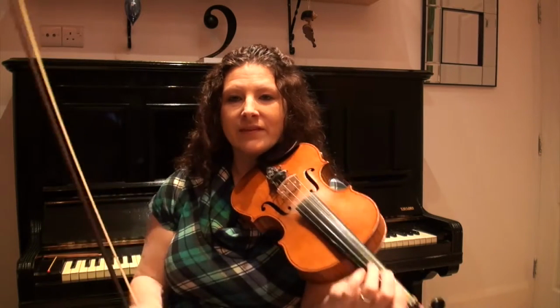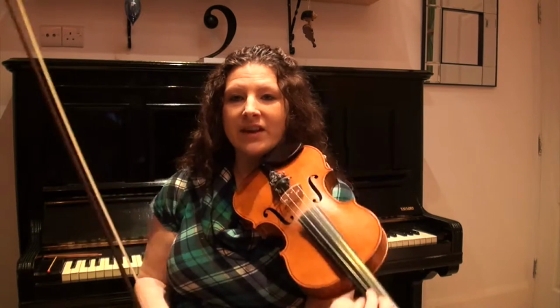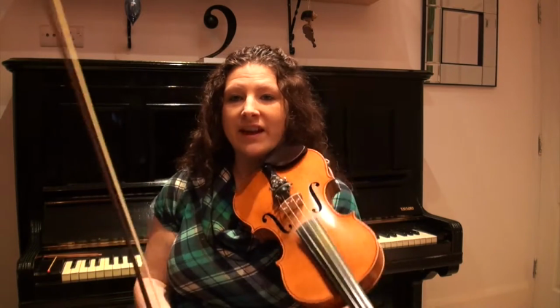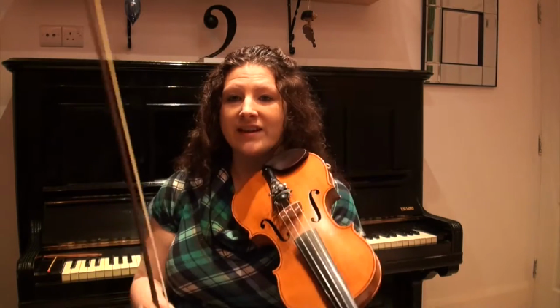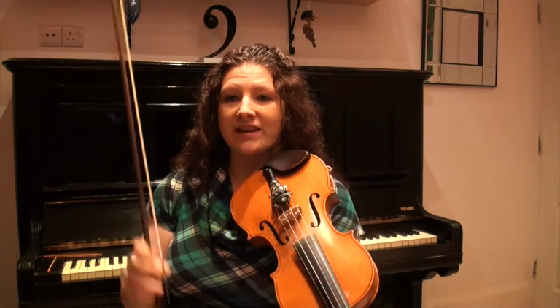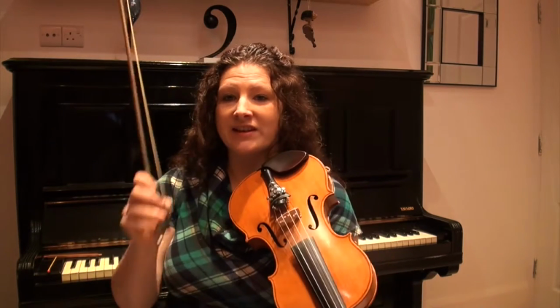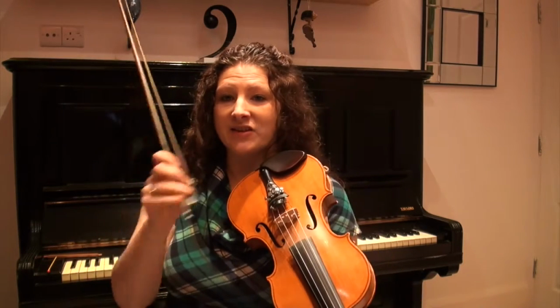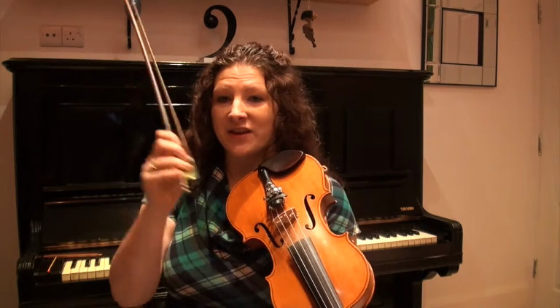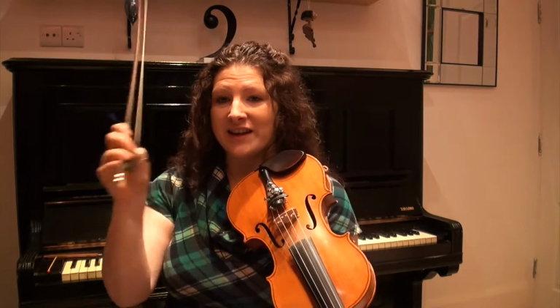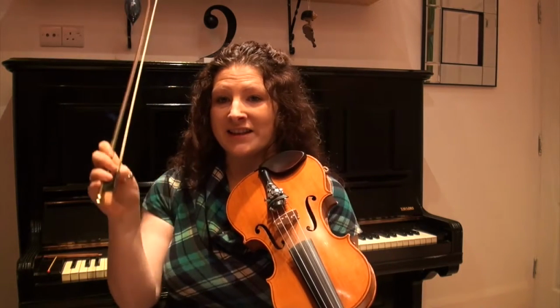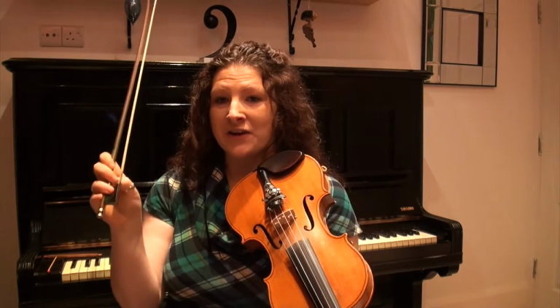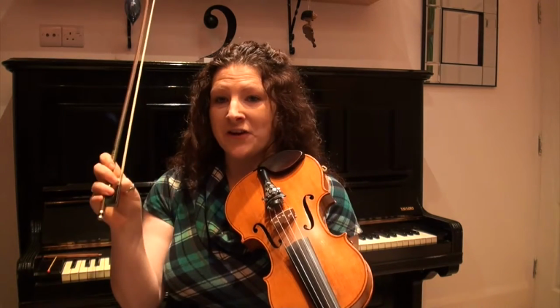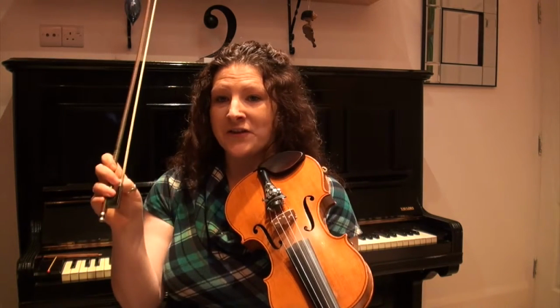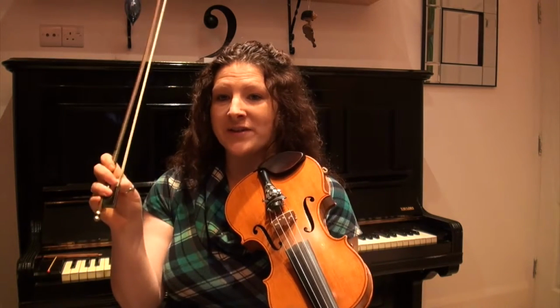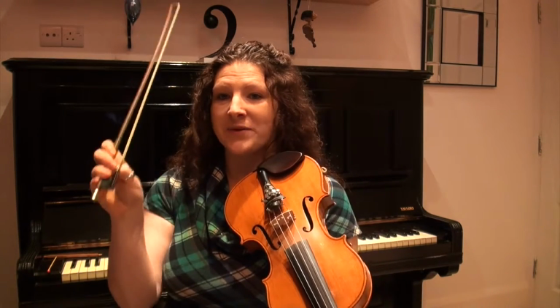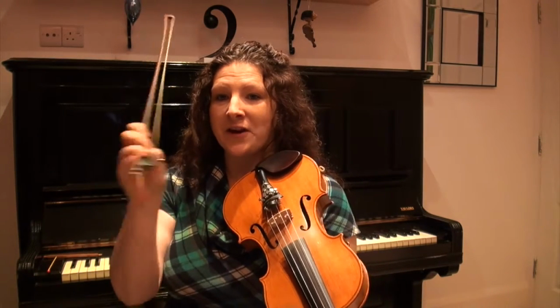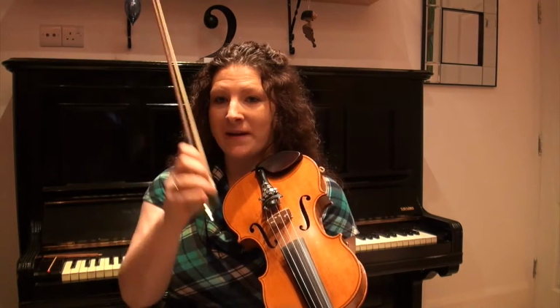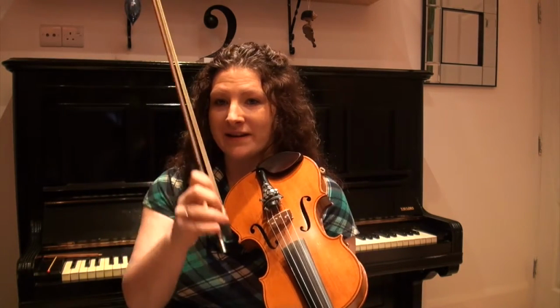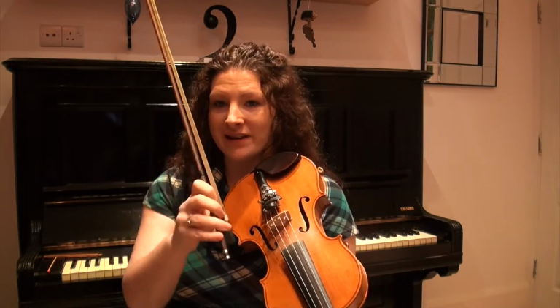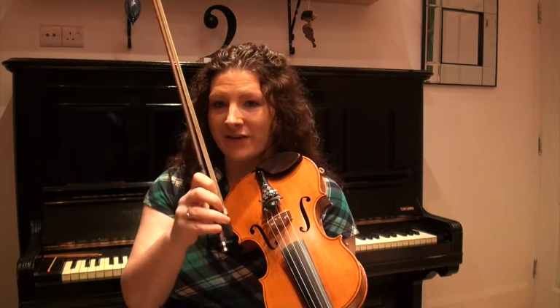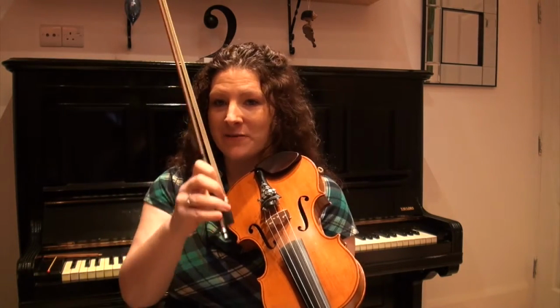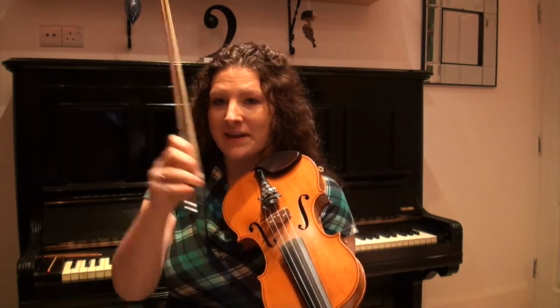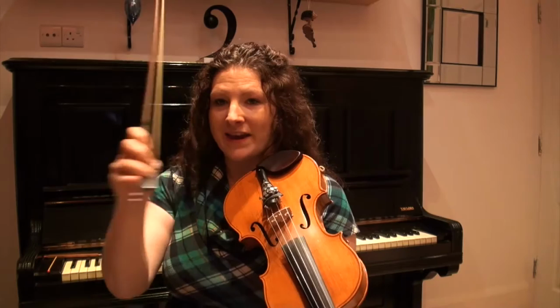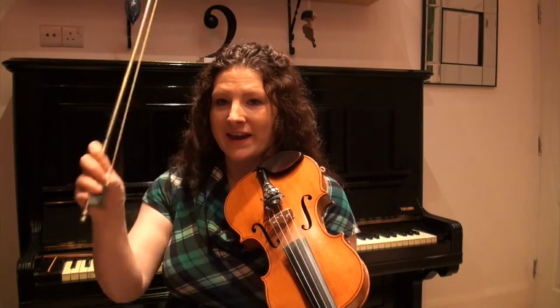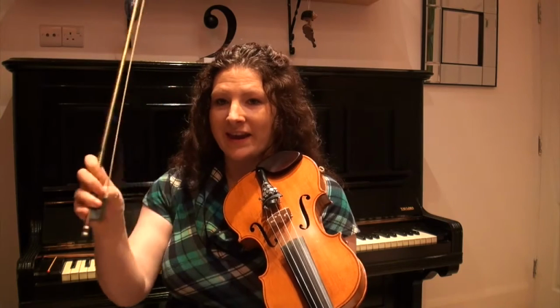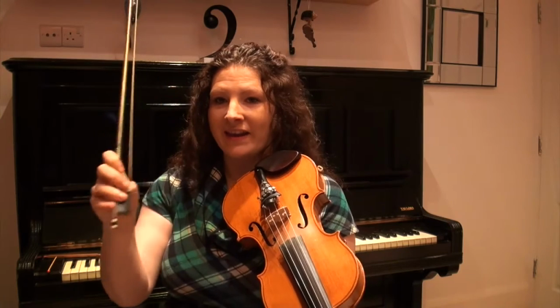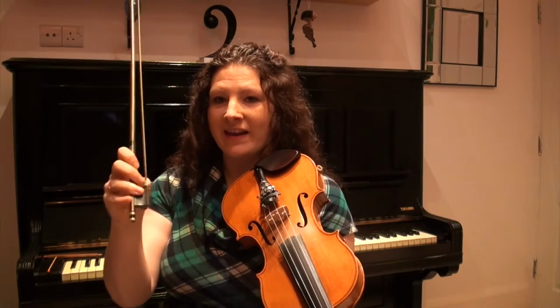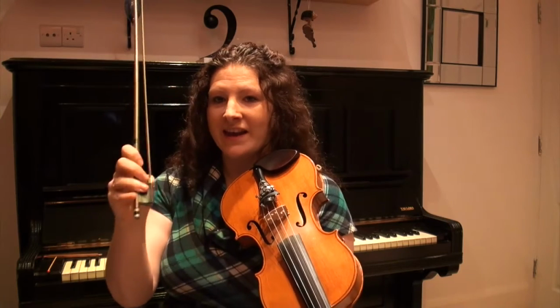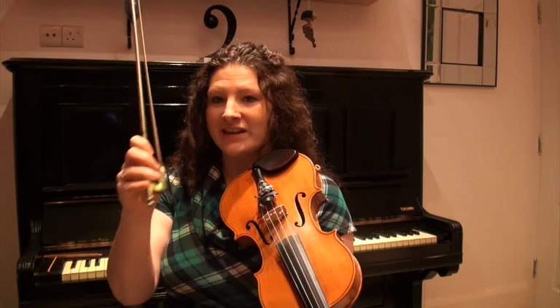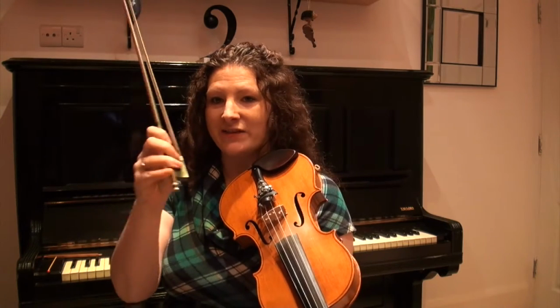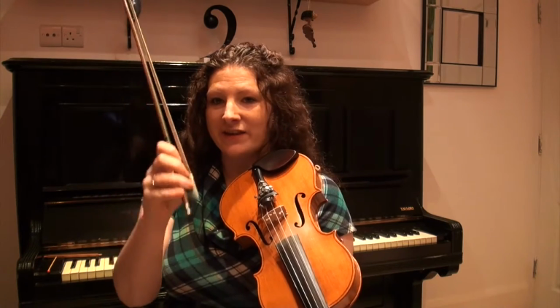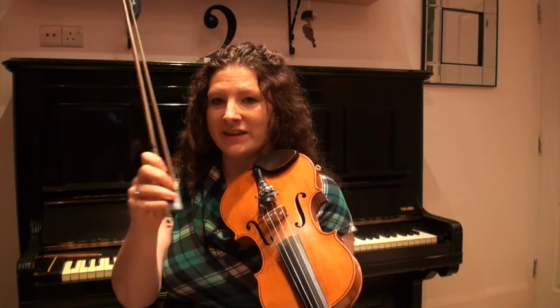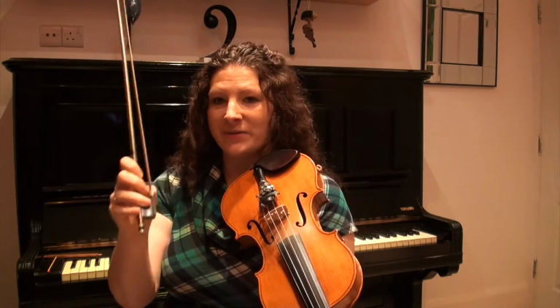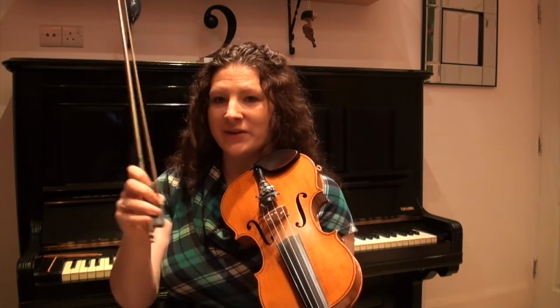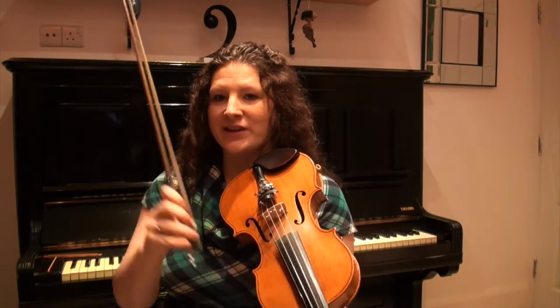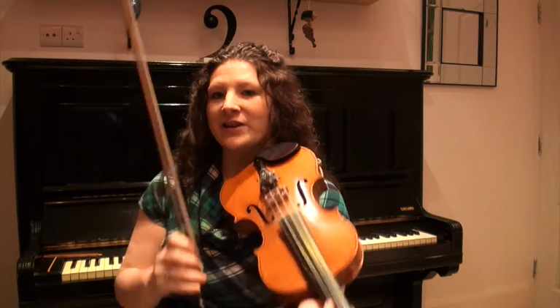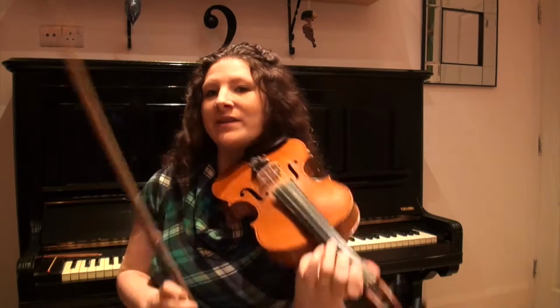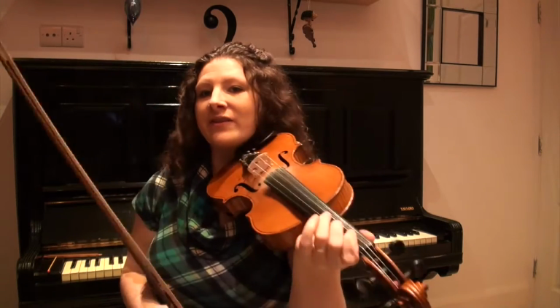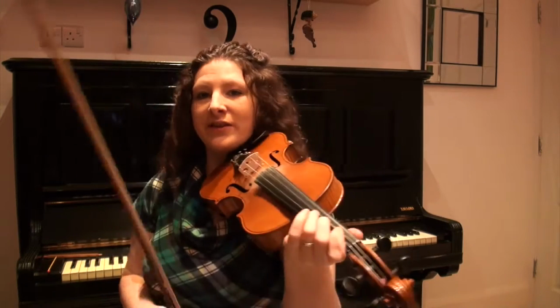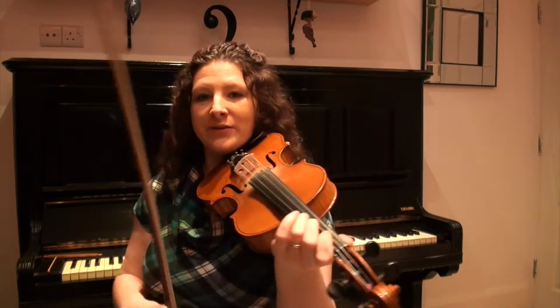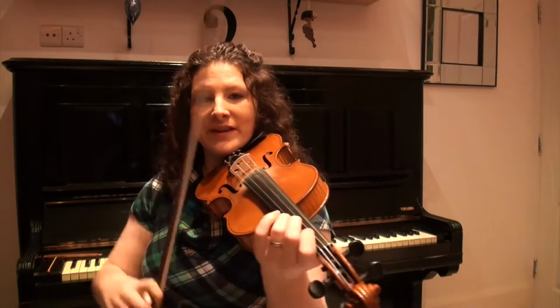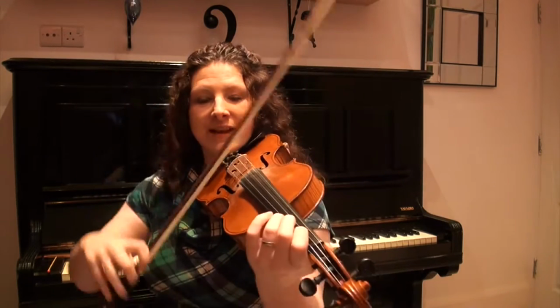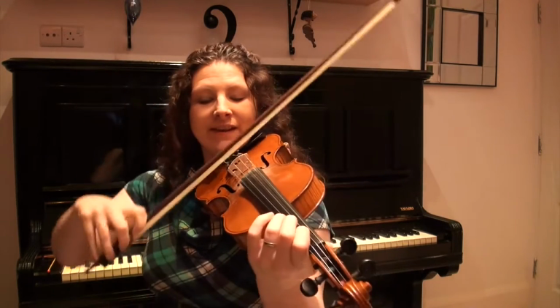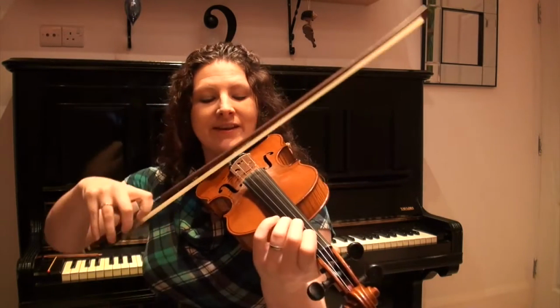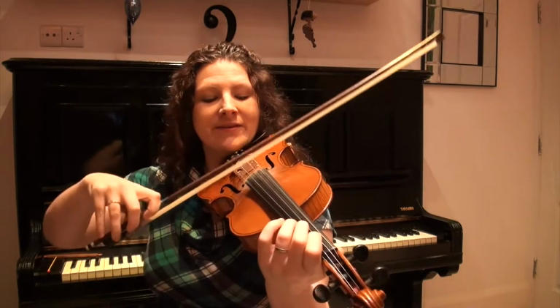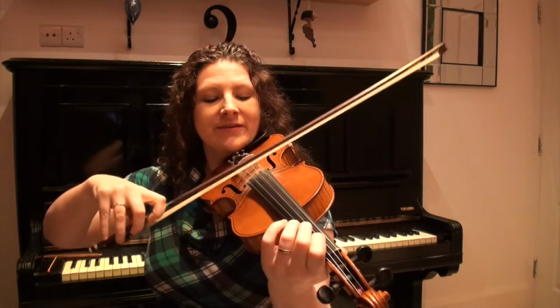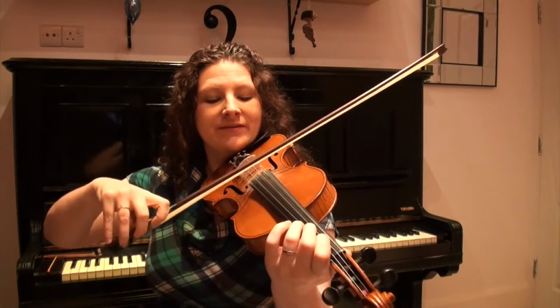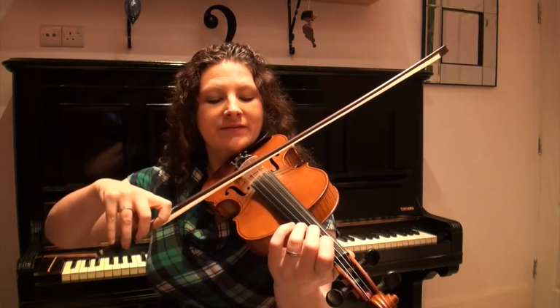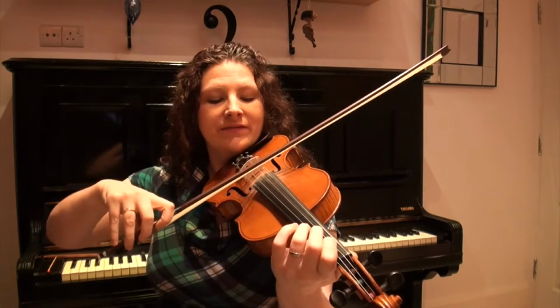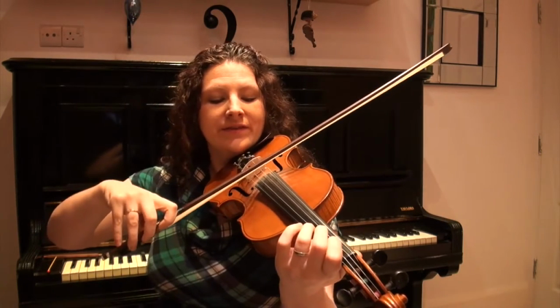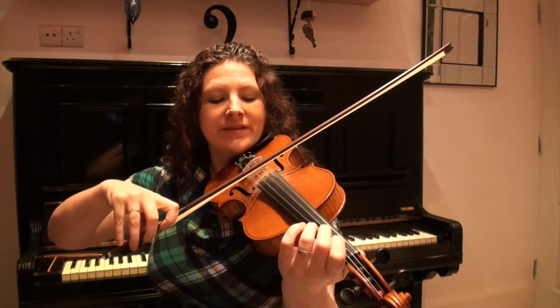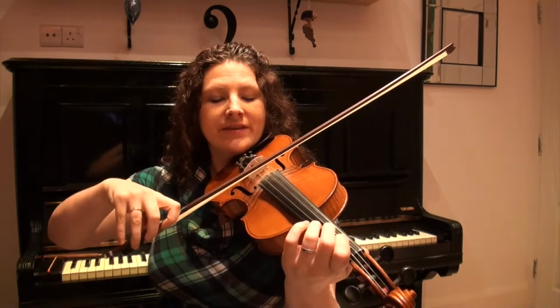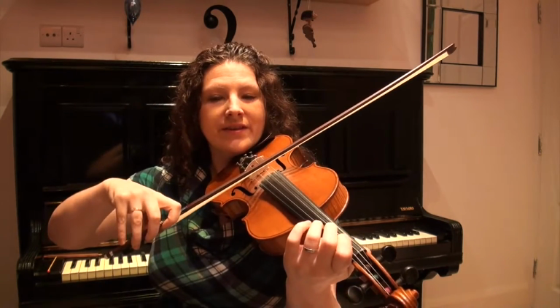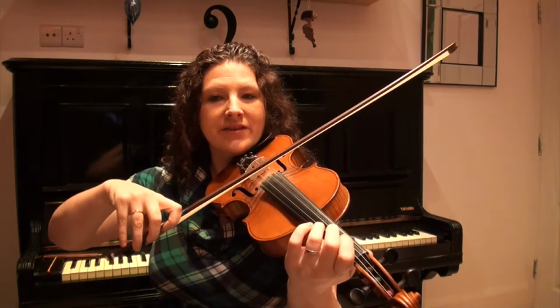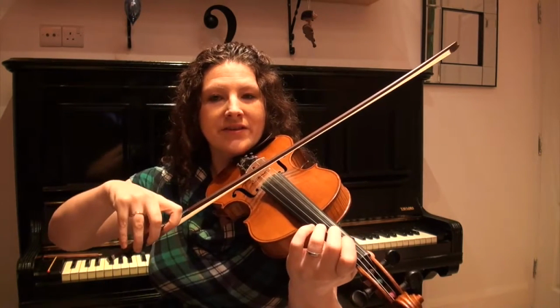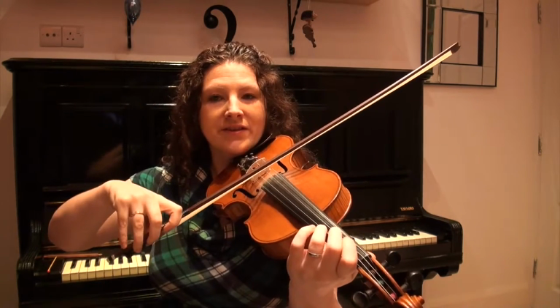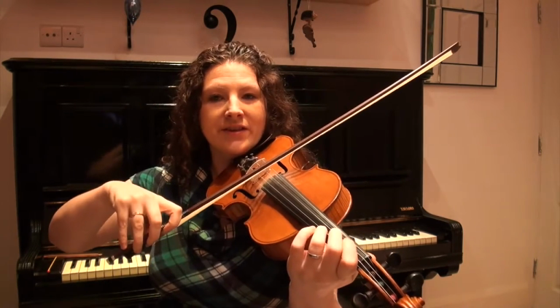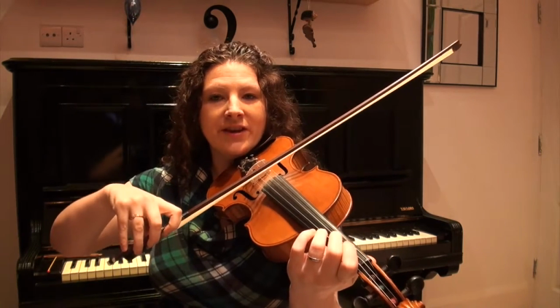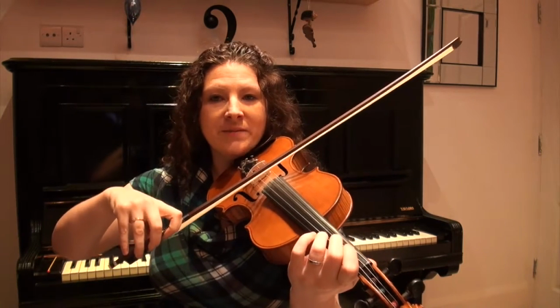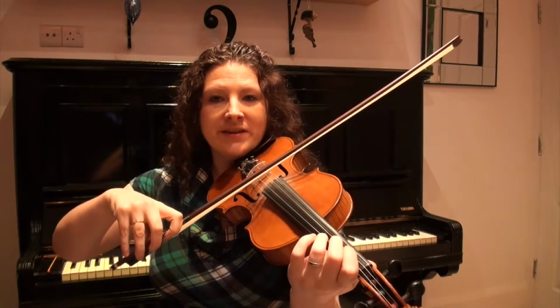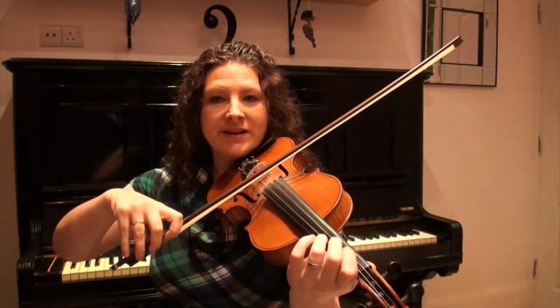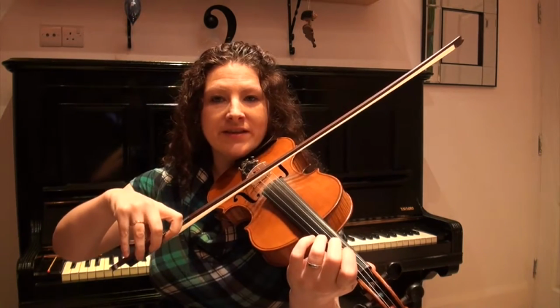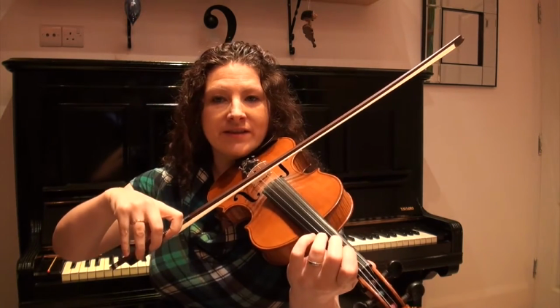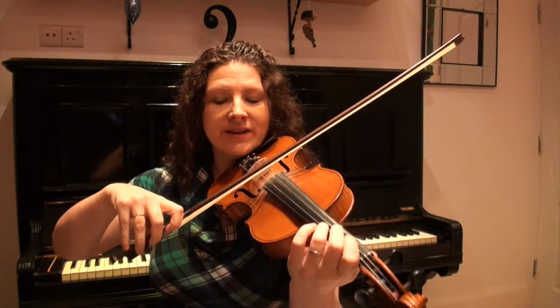So let's try adding that on. We'll go back to the very beginning and do phrases one, two and three all together, starting on an open D string.